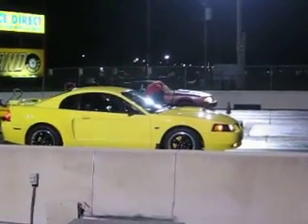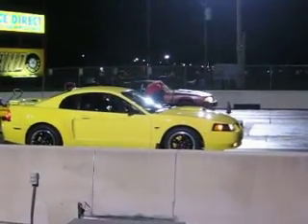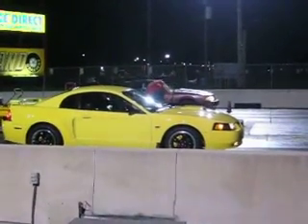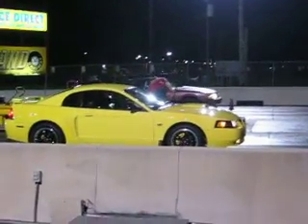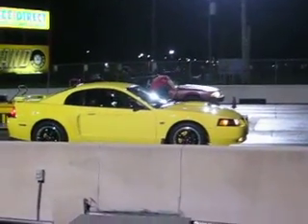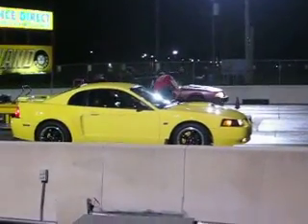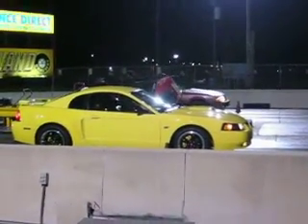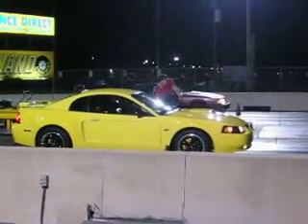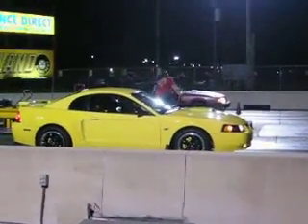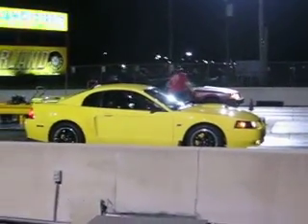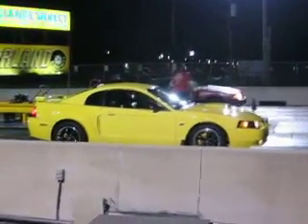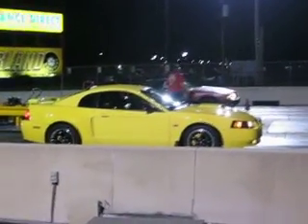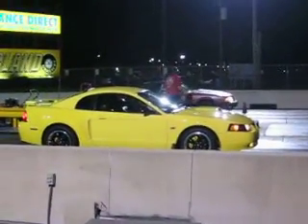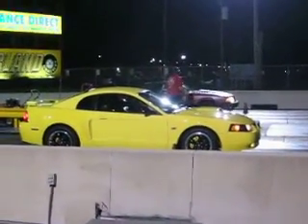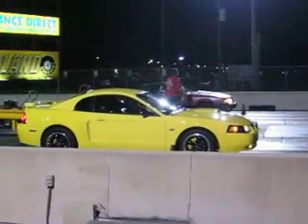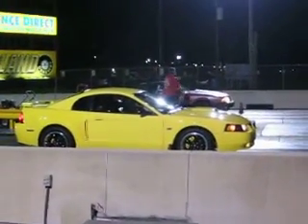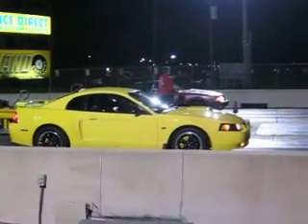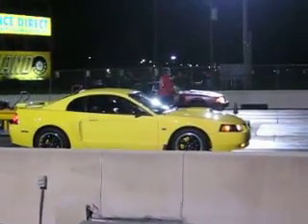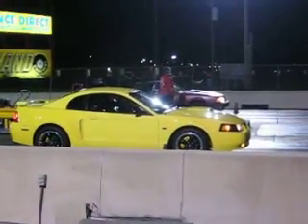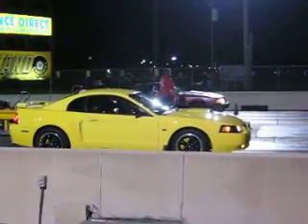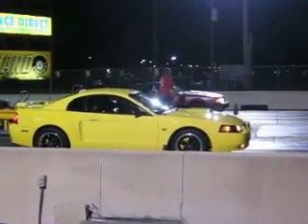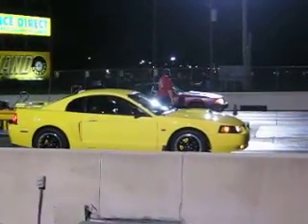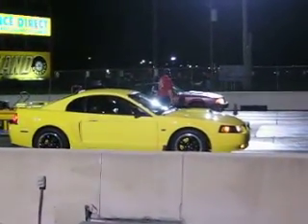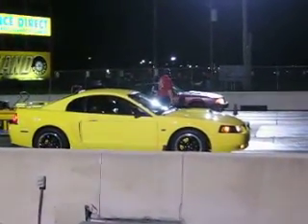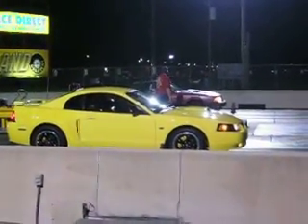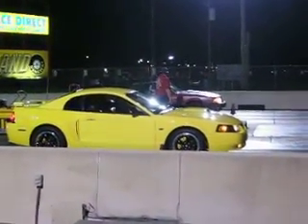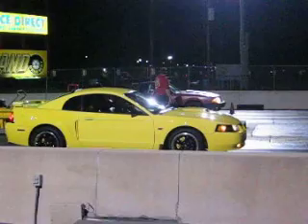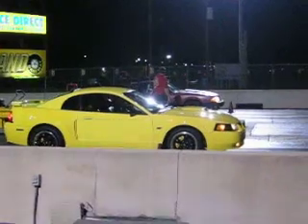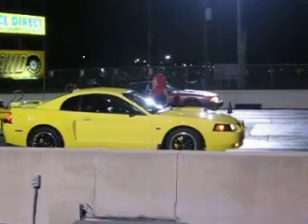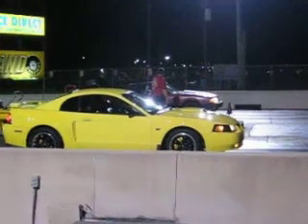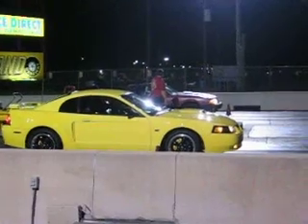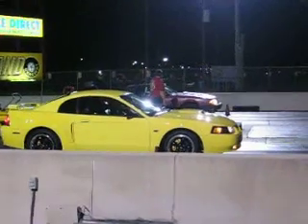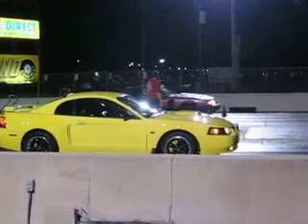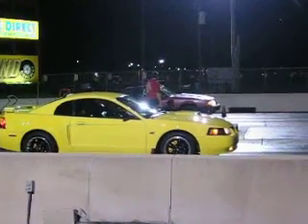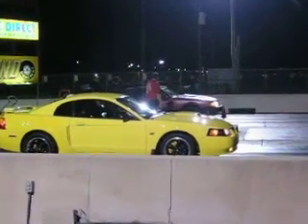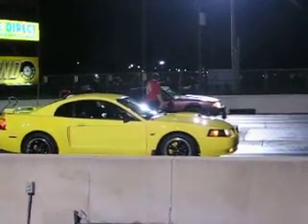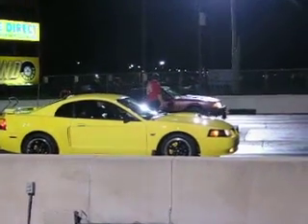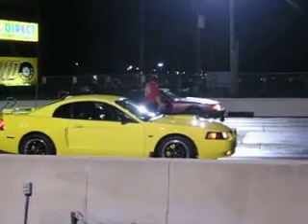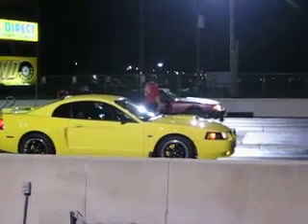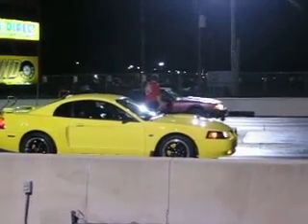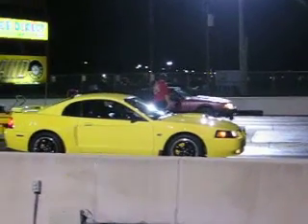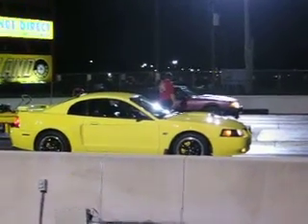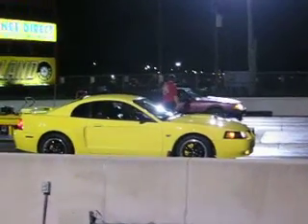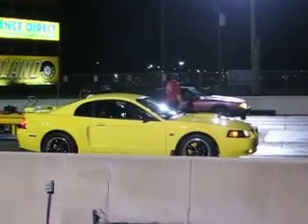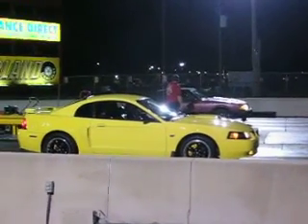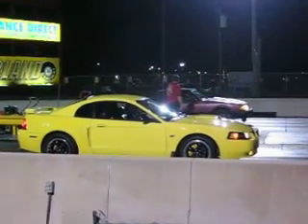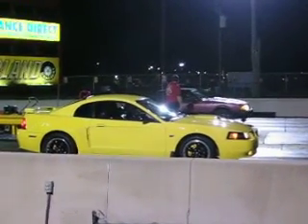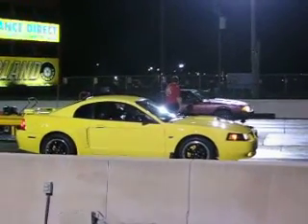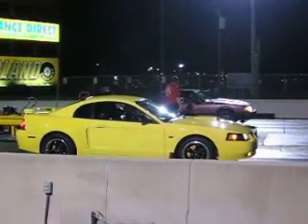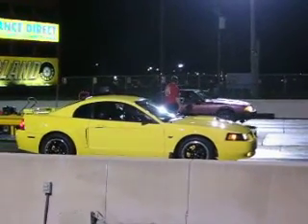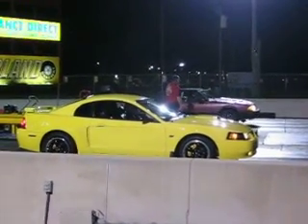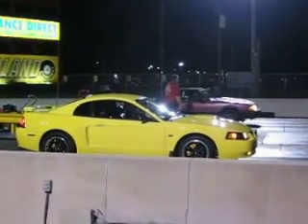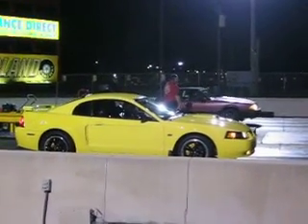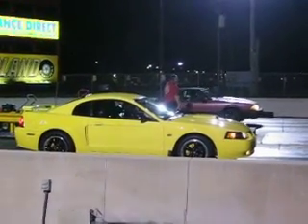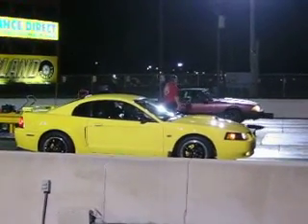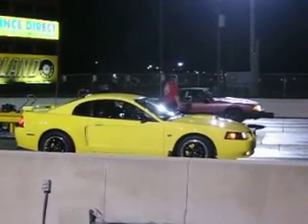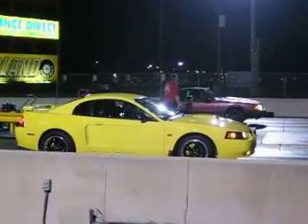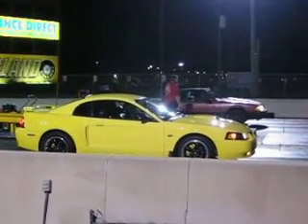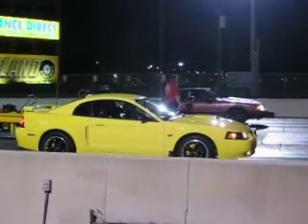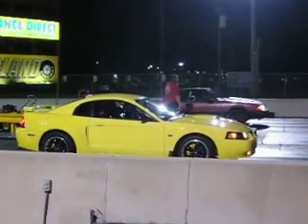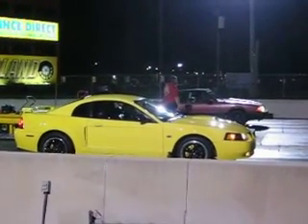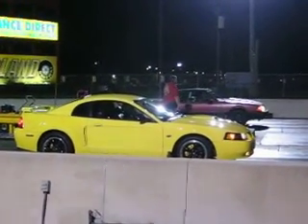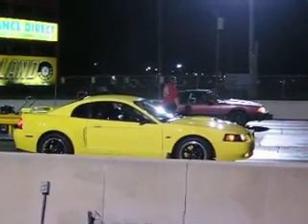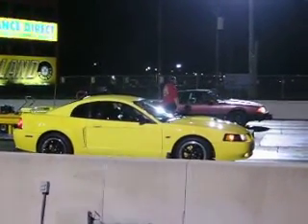5-0 Mustang up next to the left lane, going up against Candy Beaneman in the right. Last pass she pulled off a 1371.